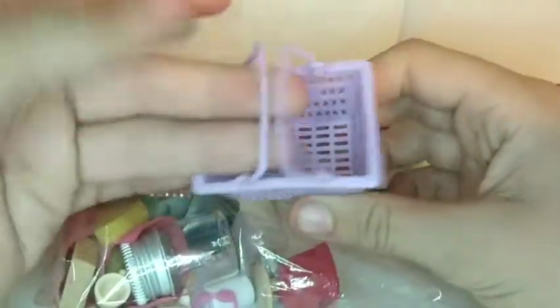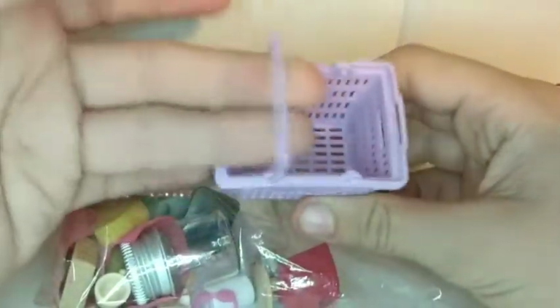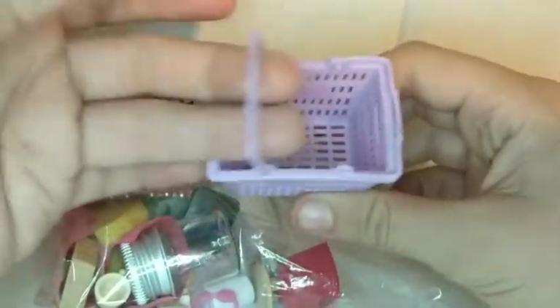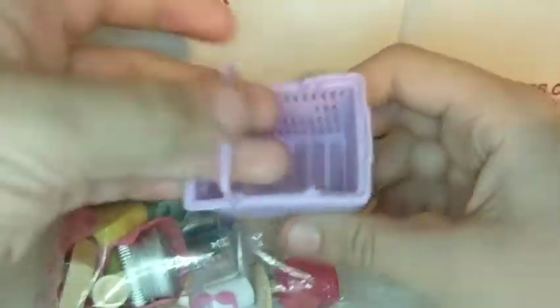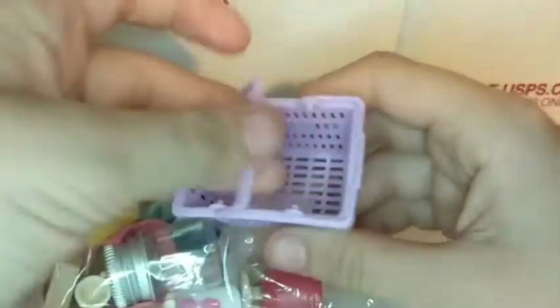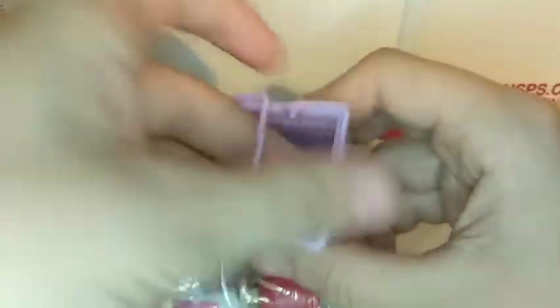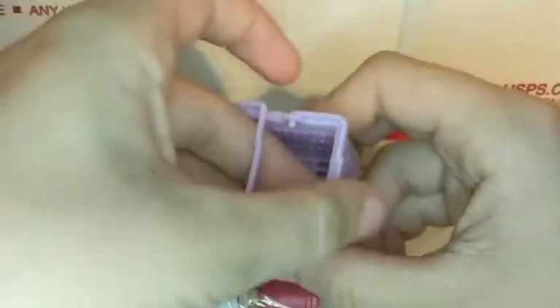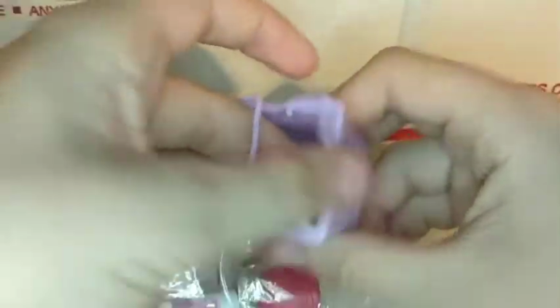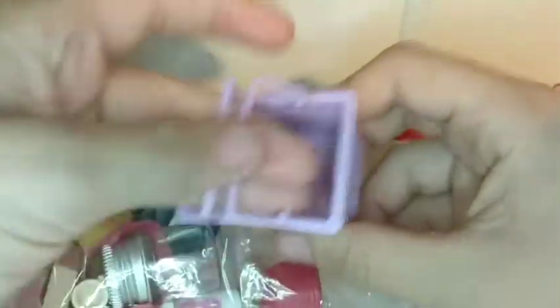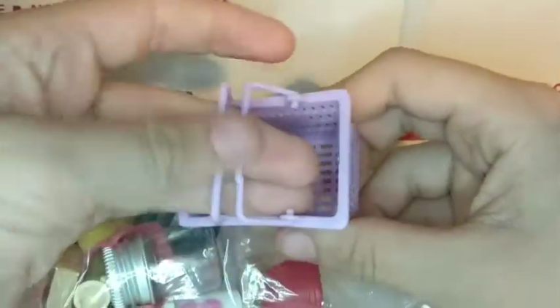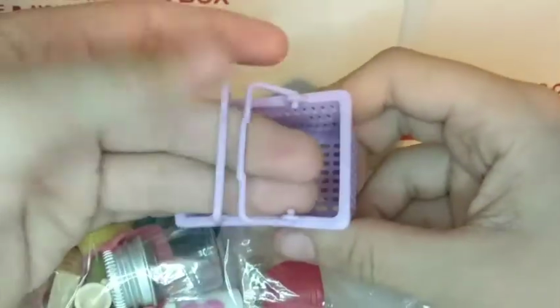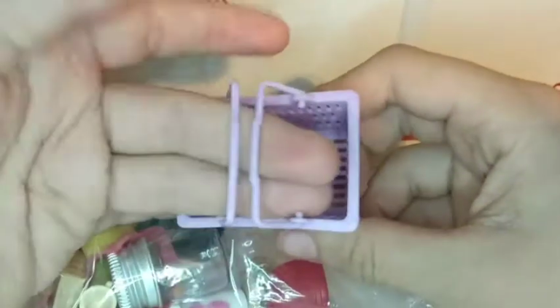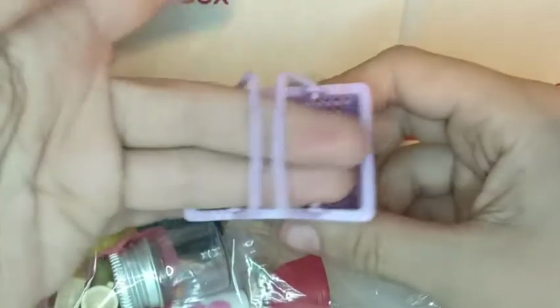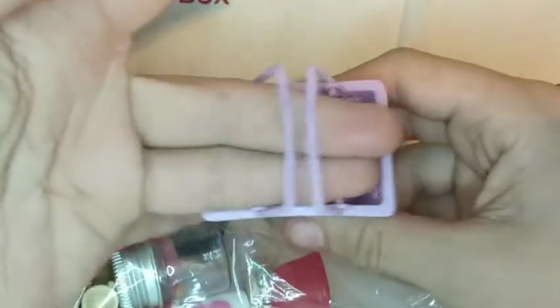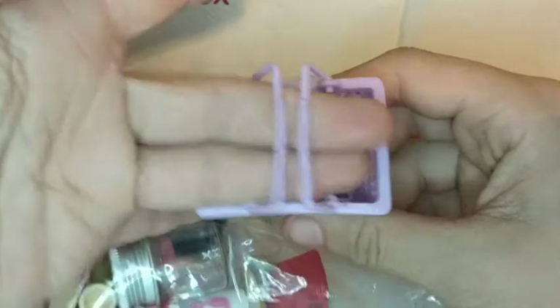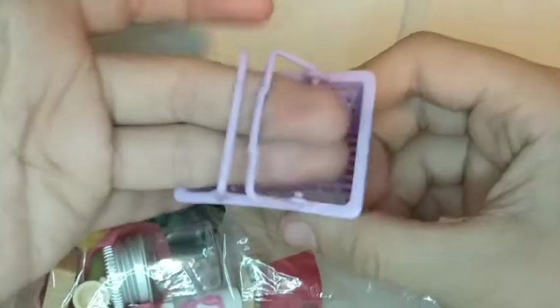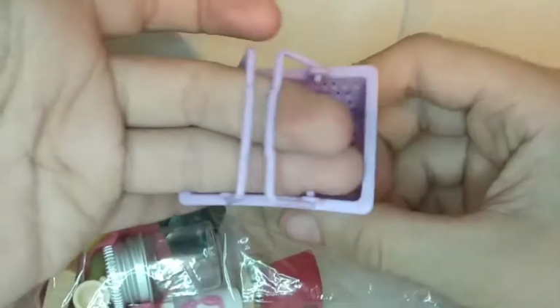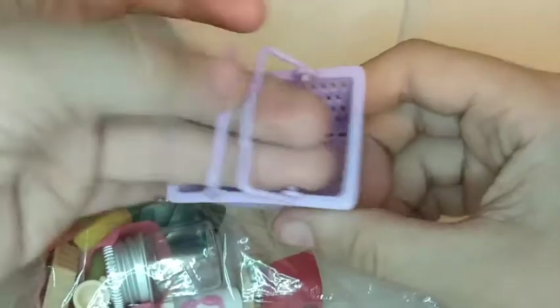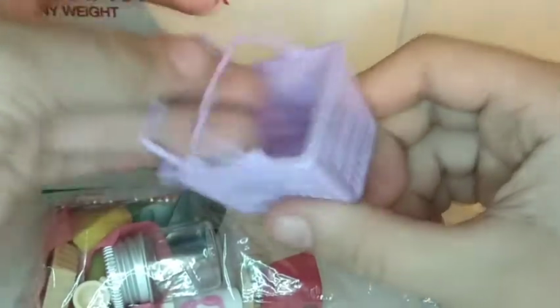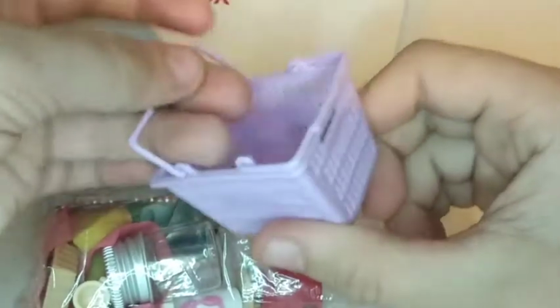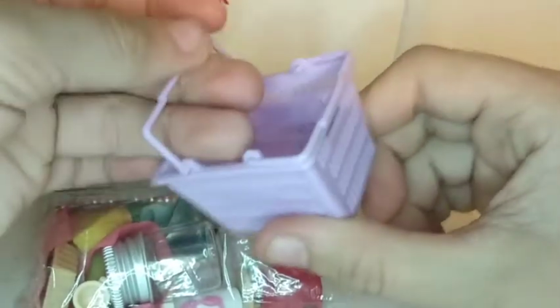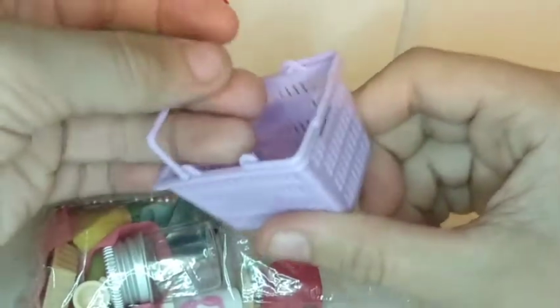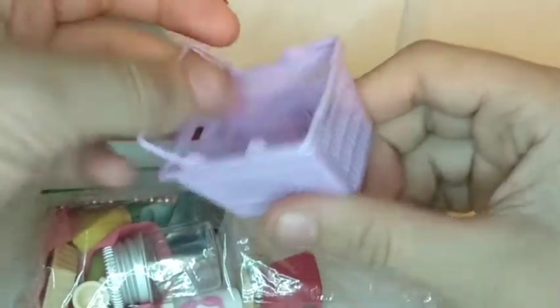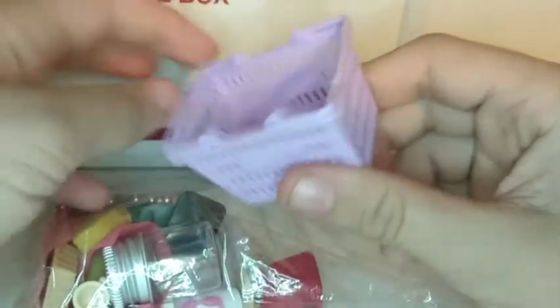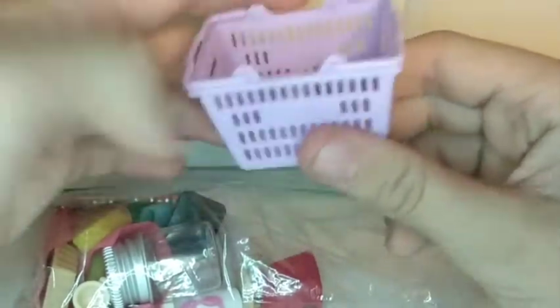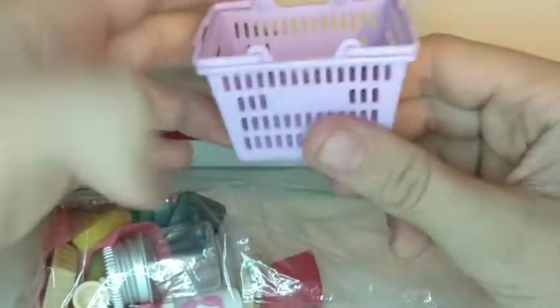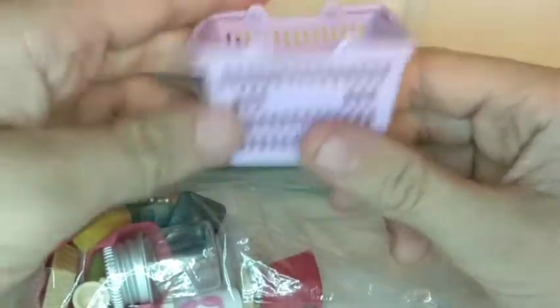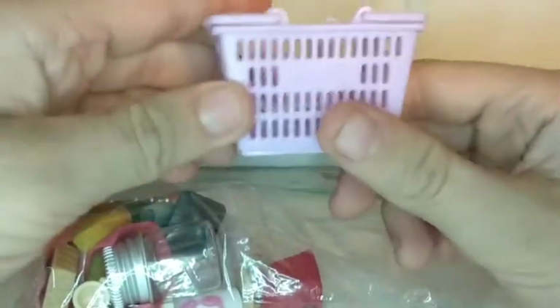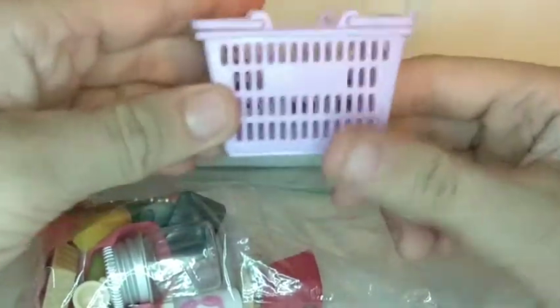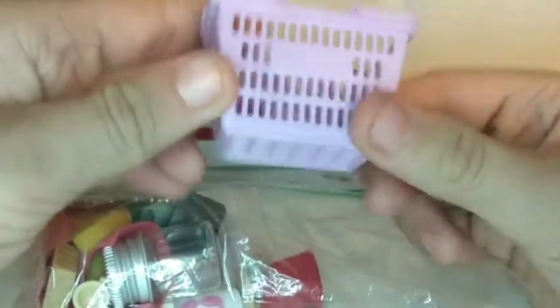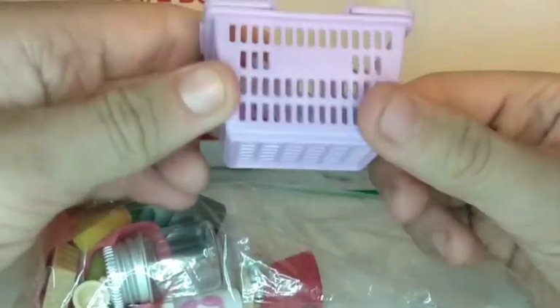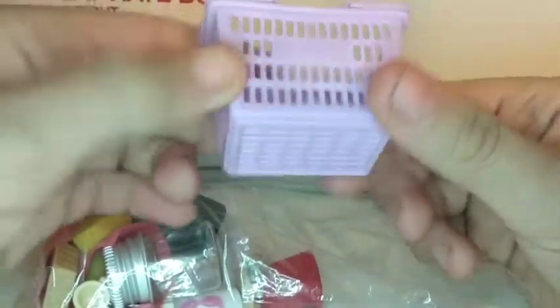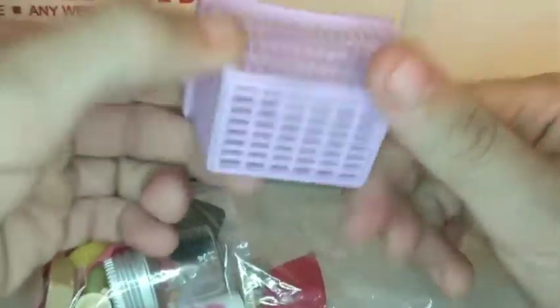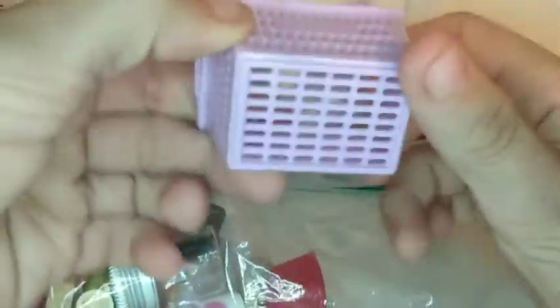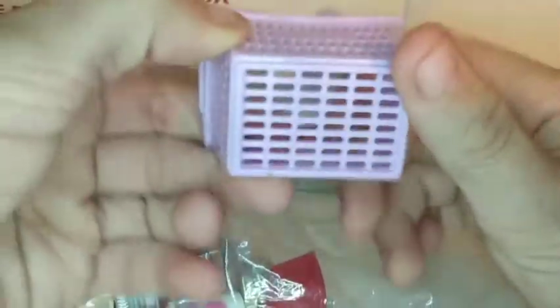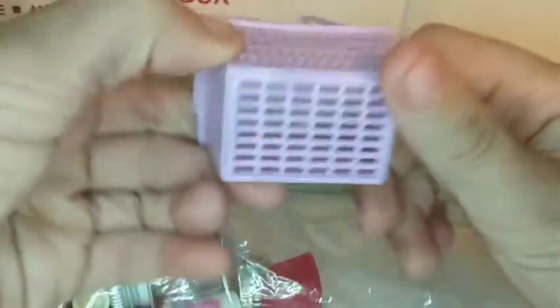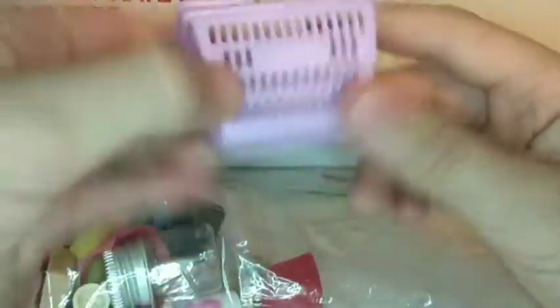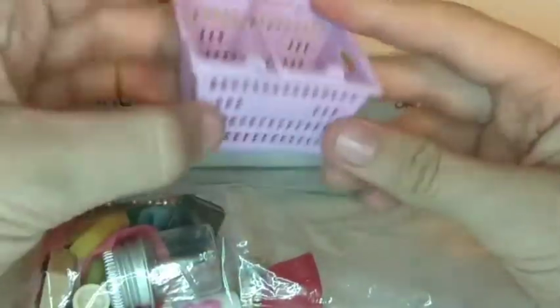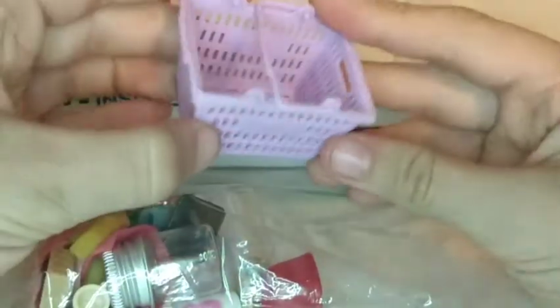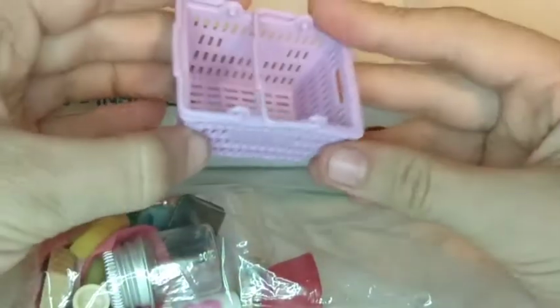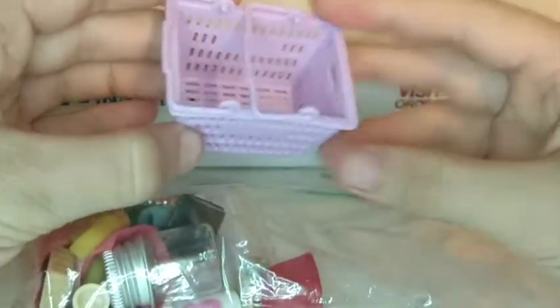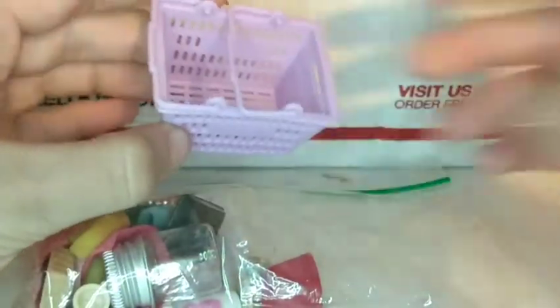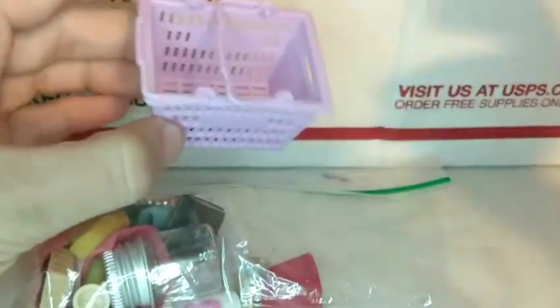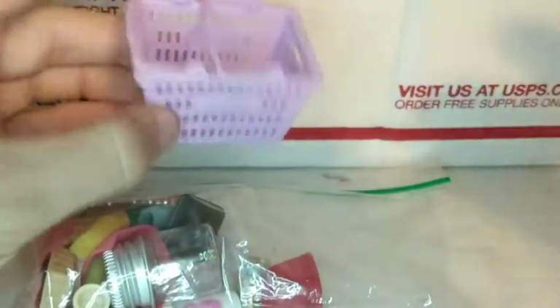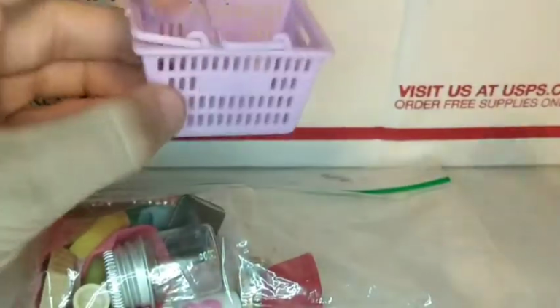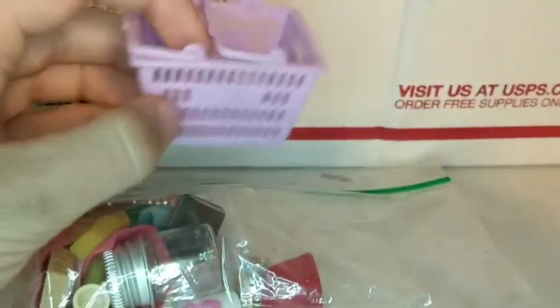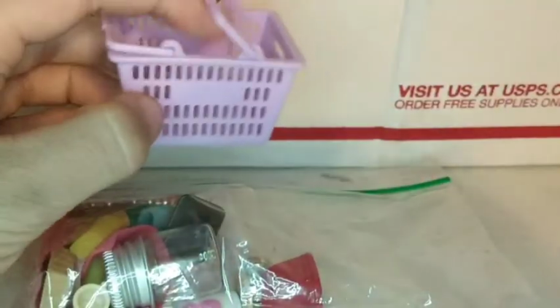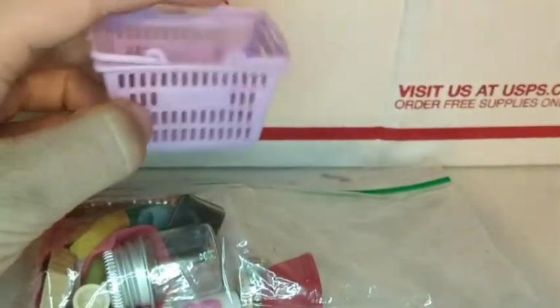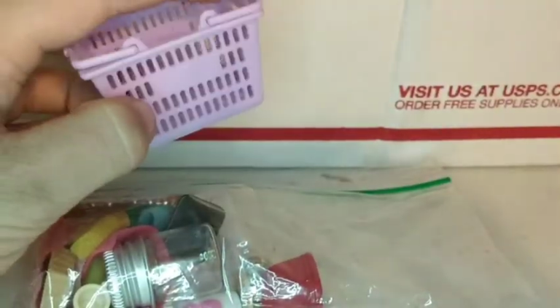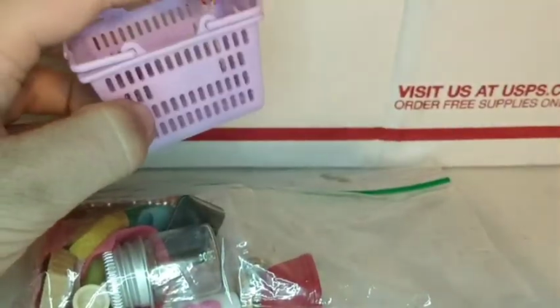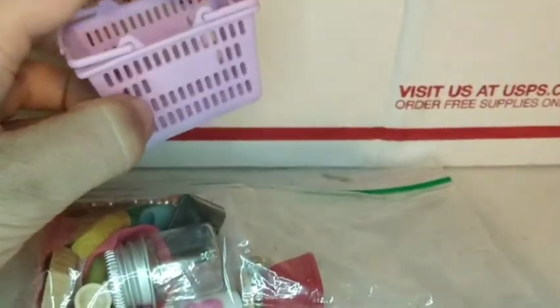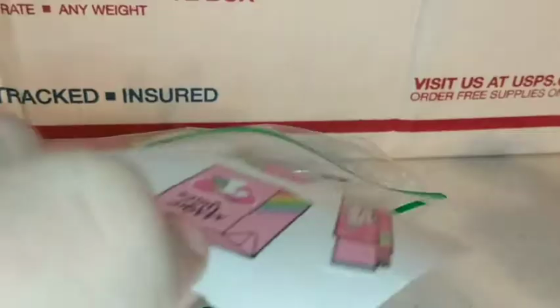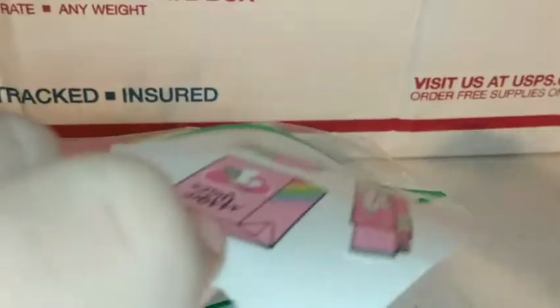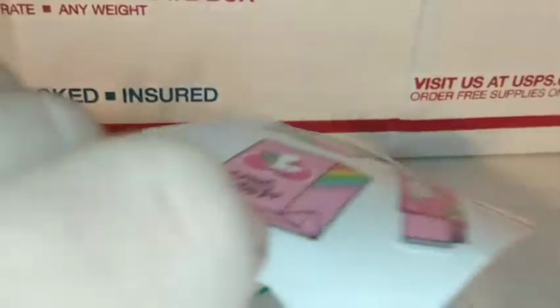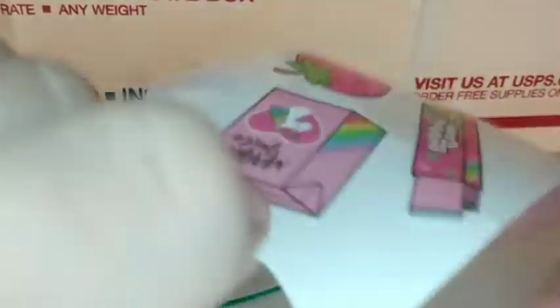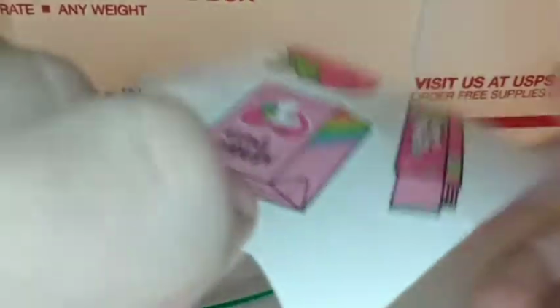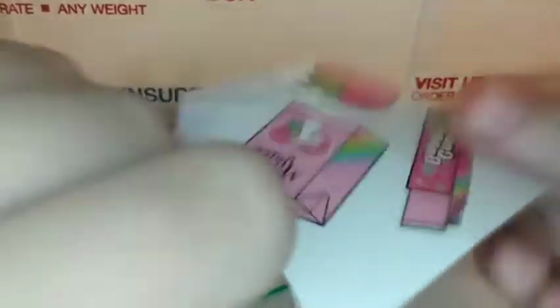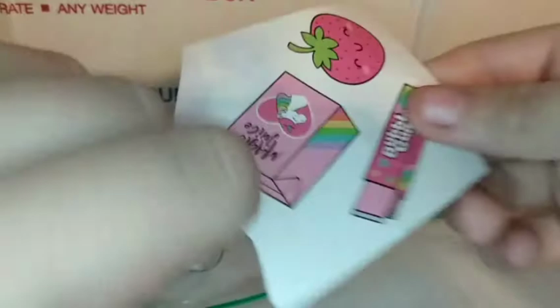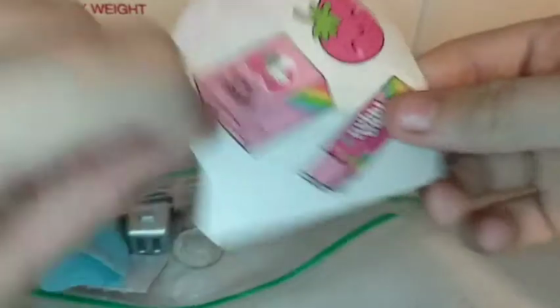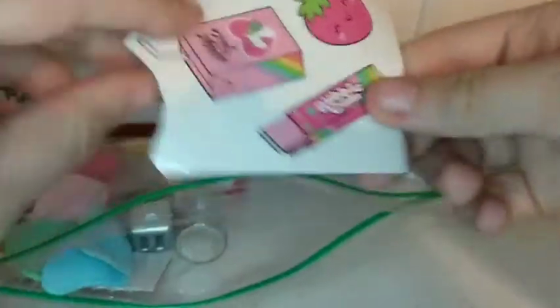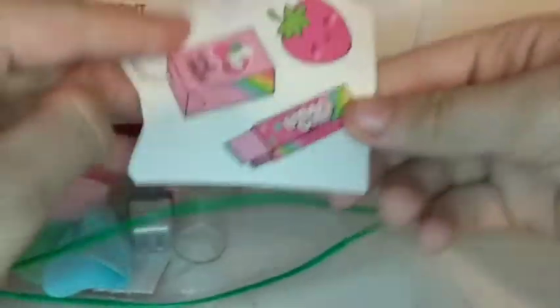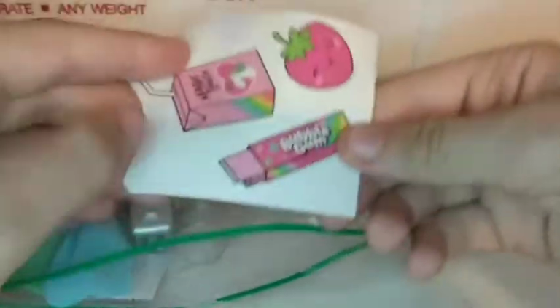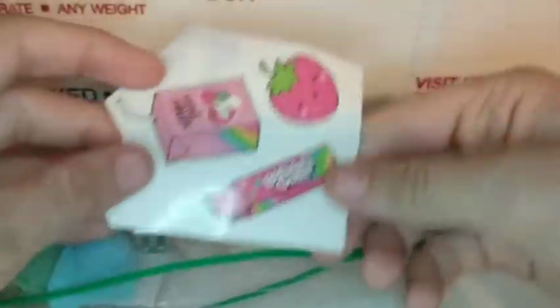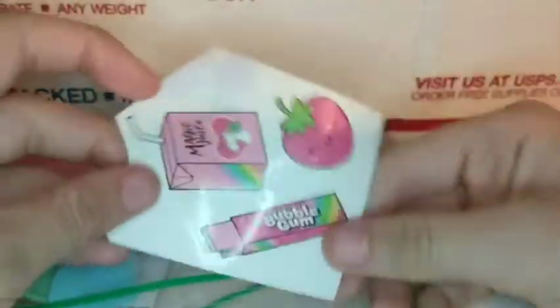The little handles can go up and down and I love this.